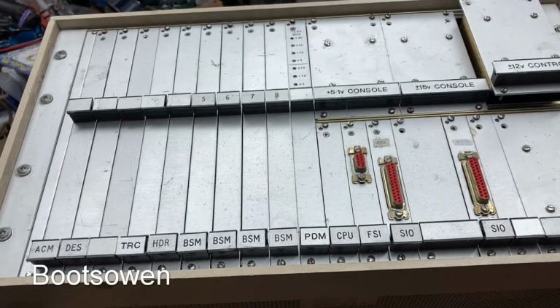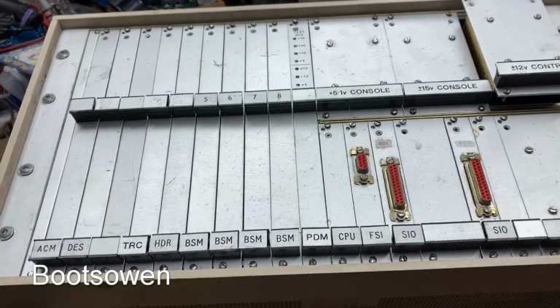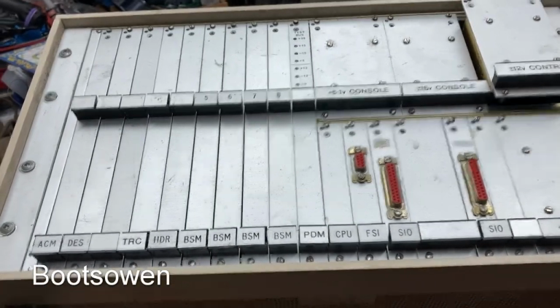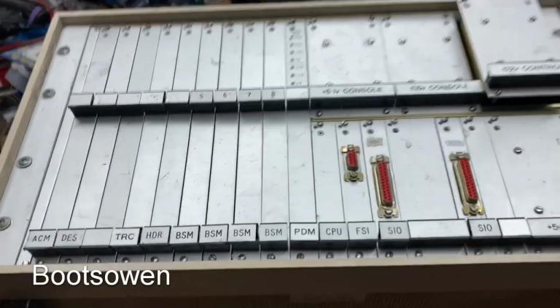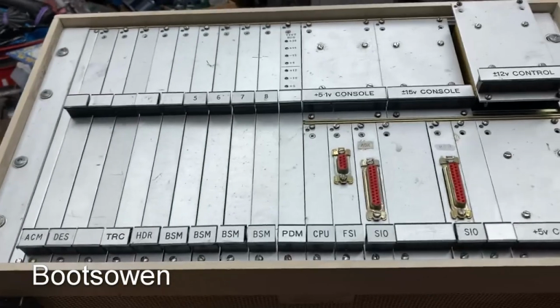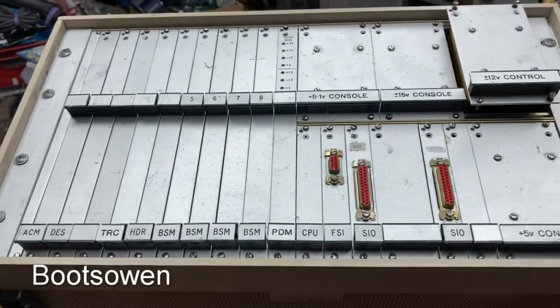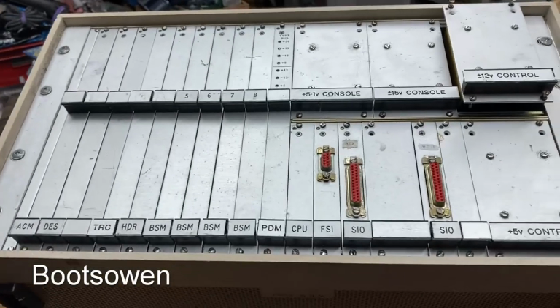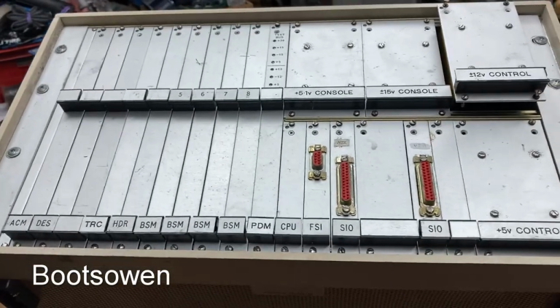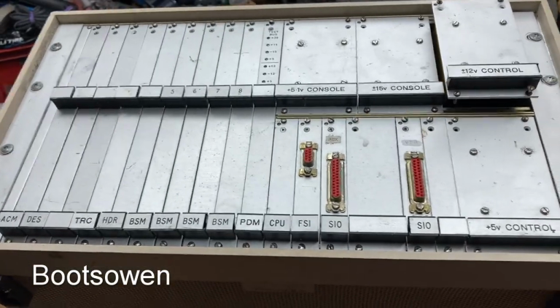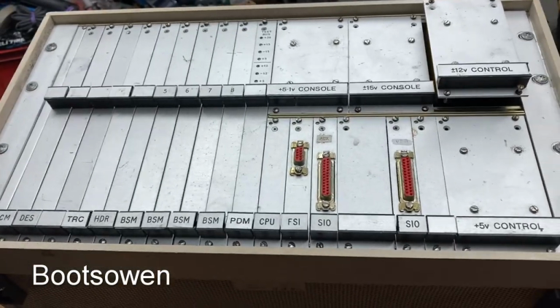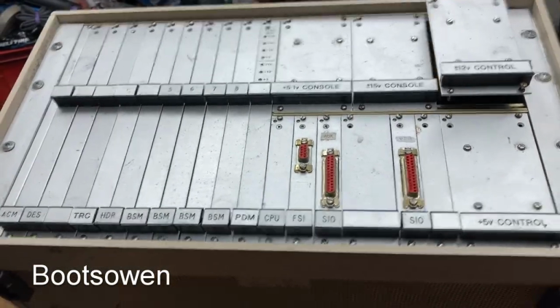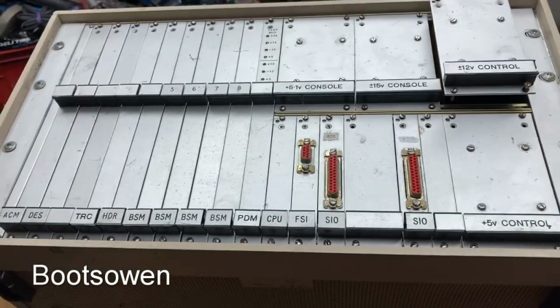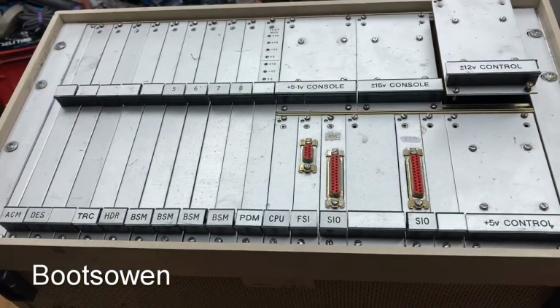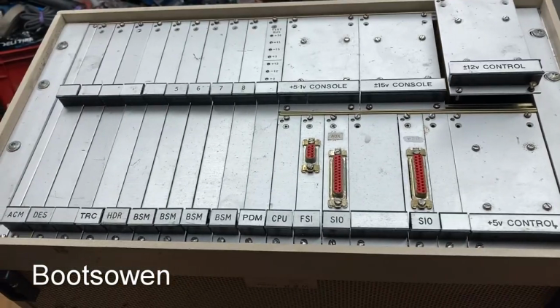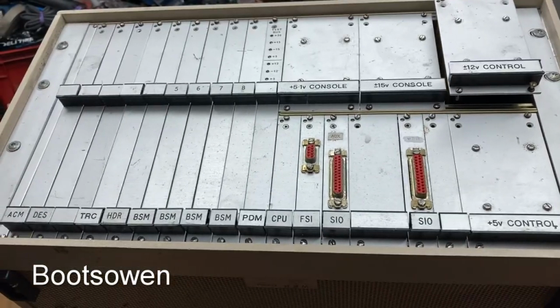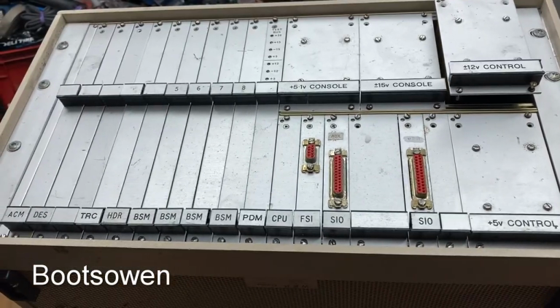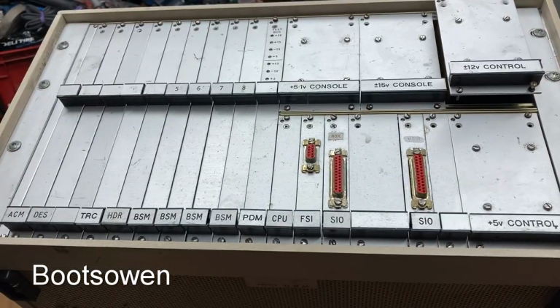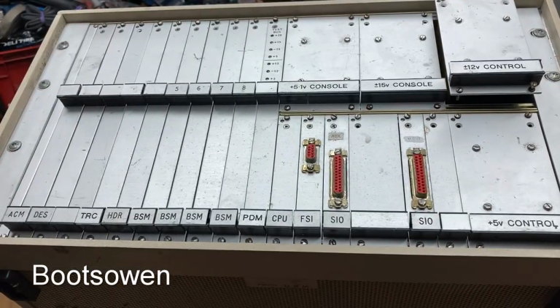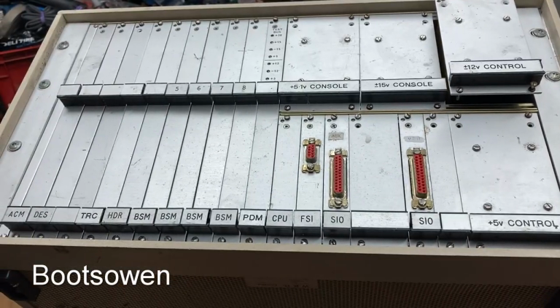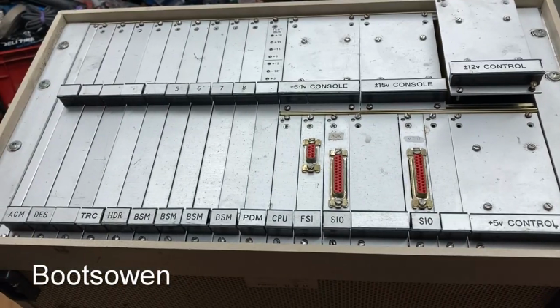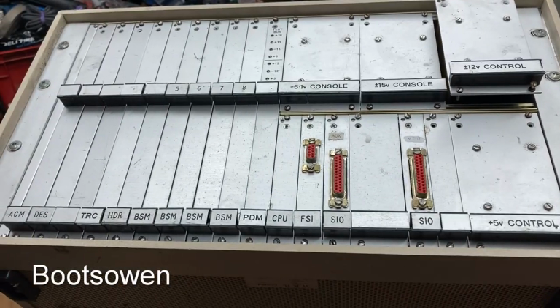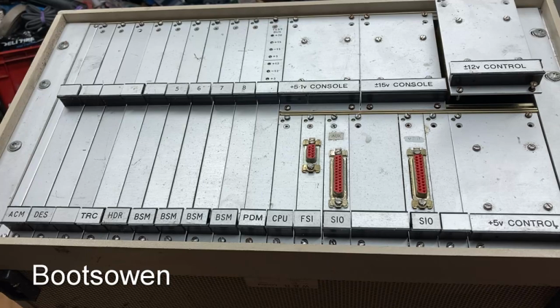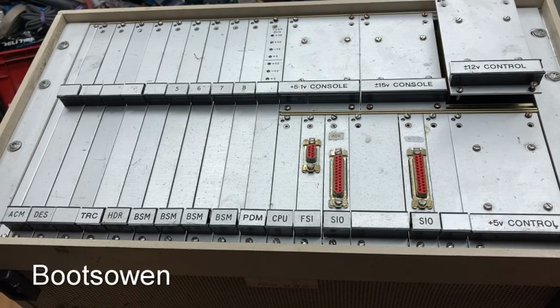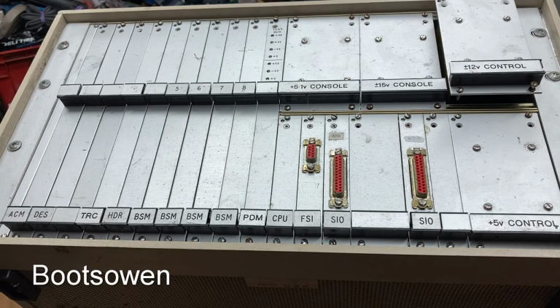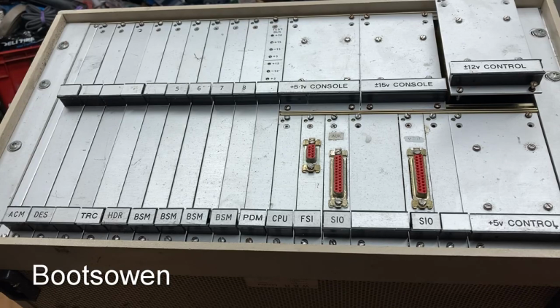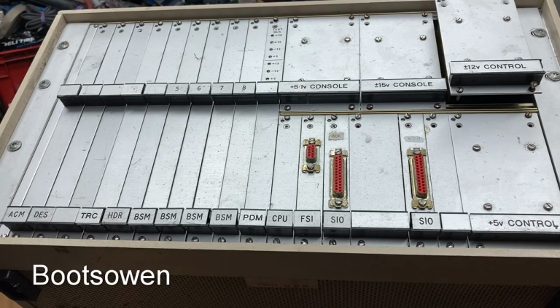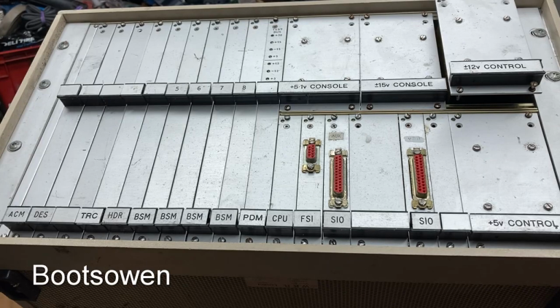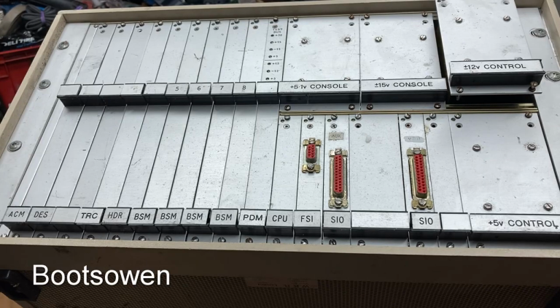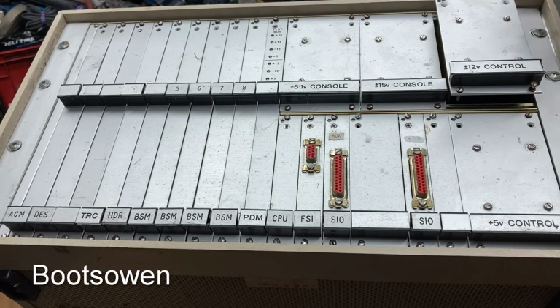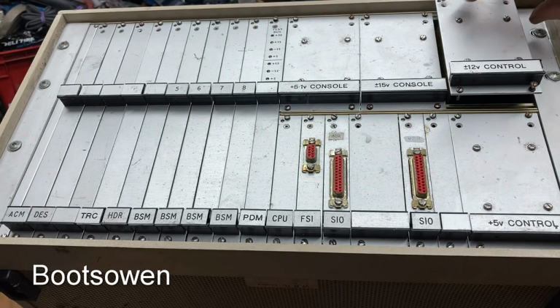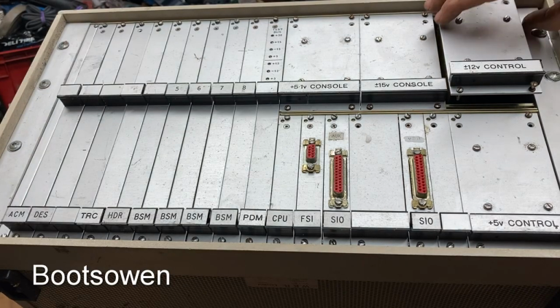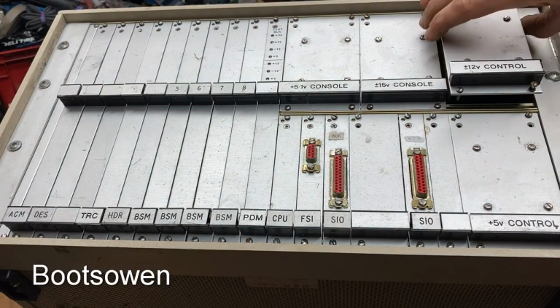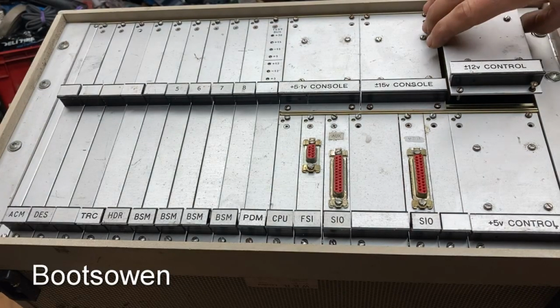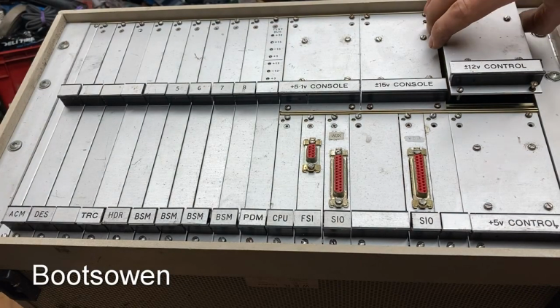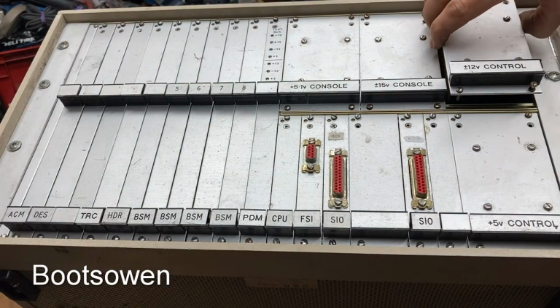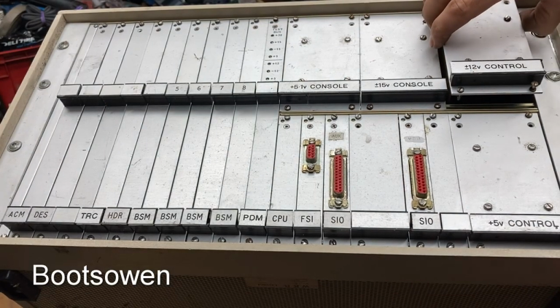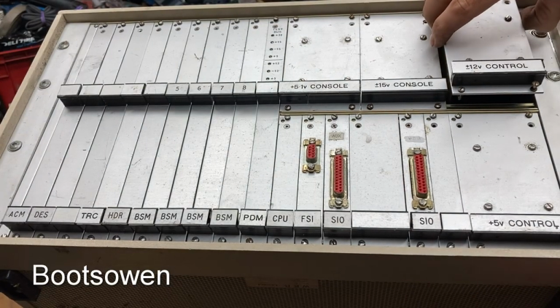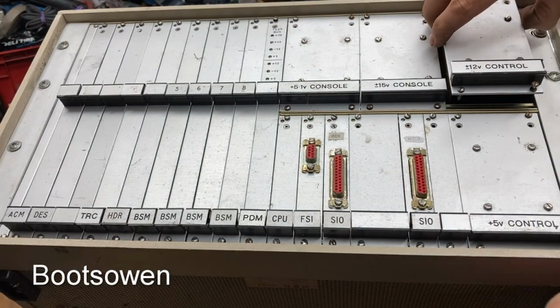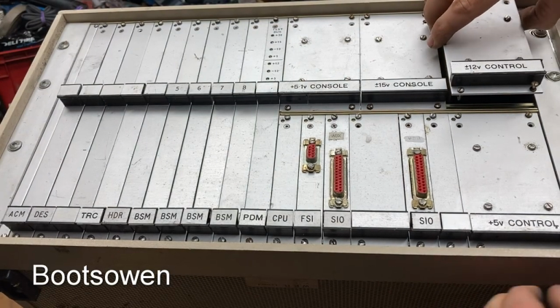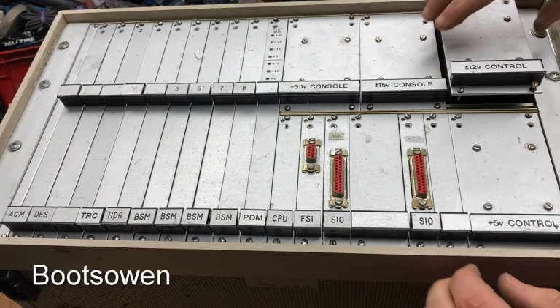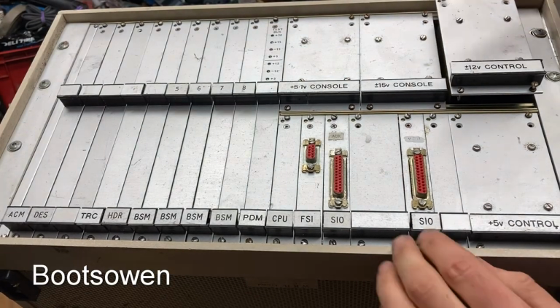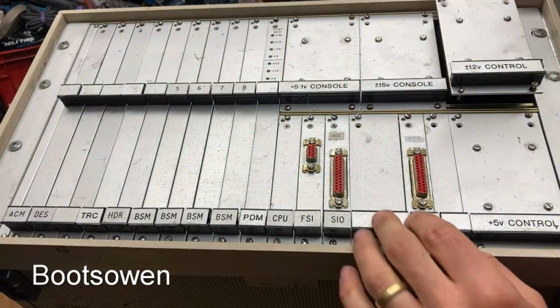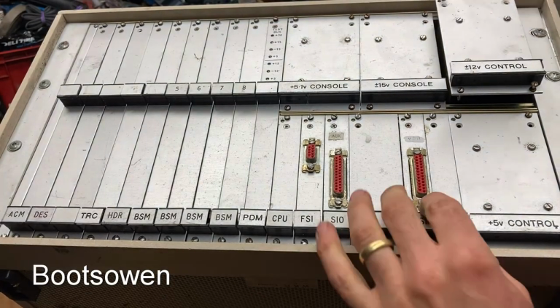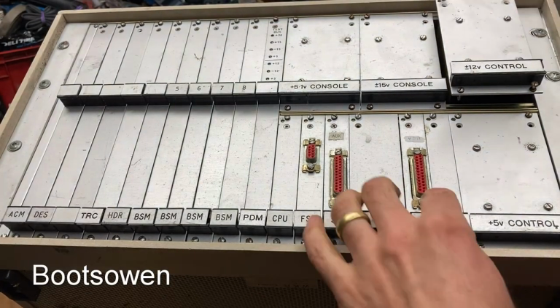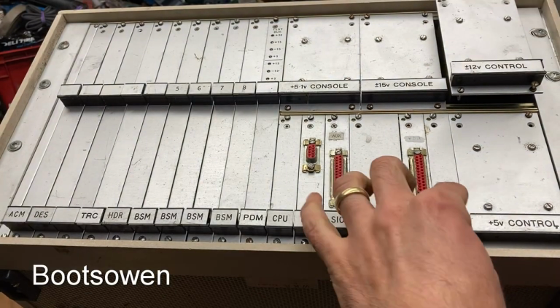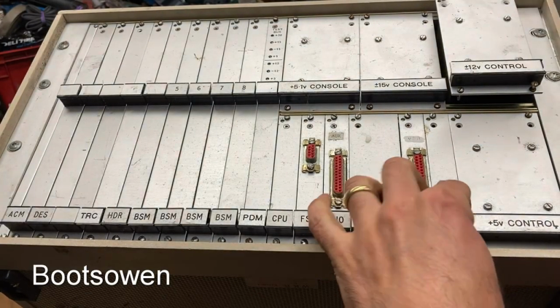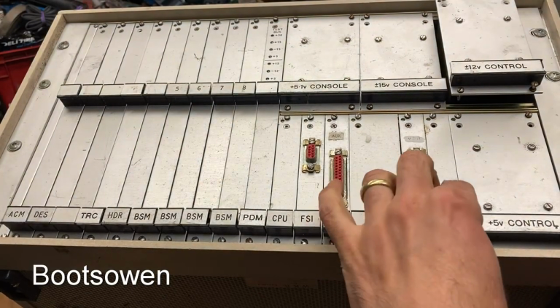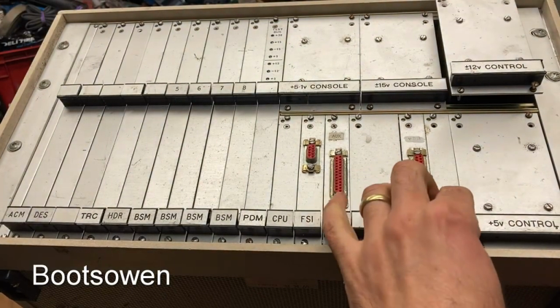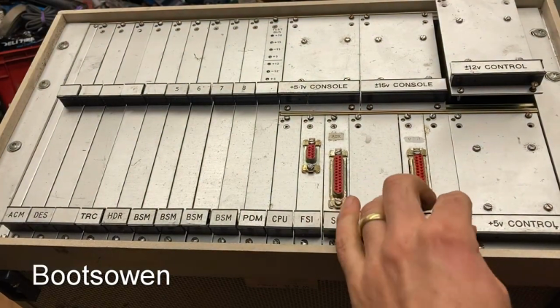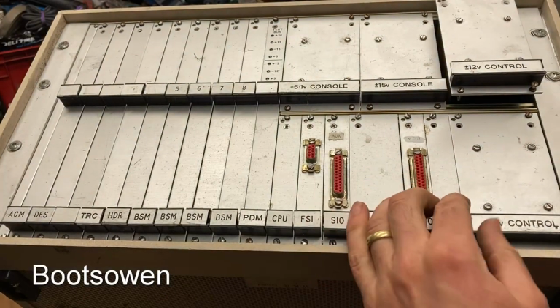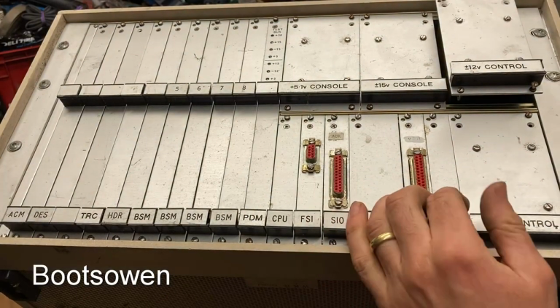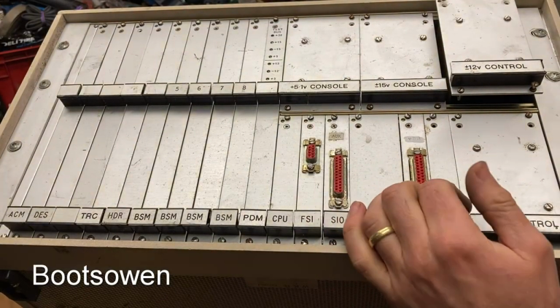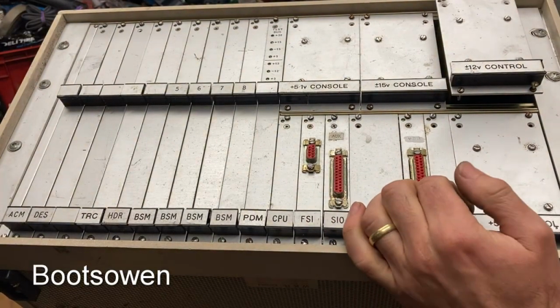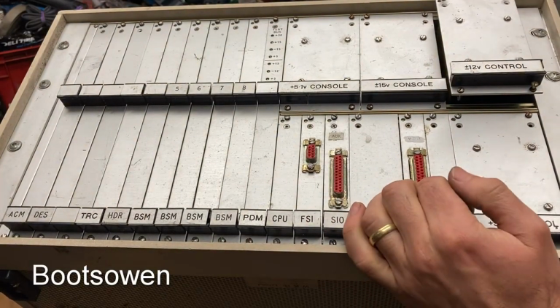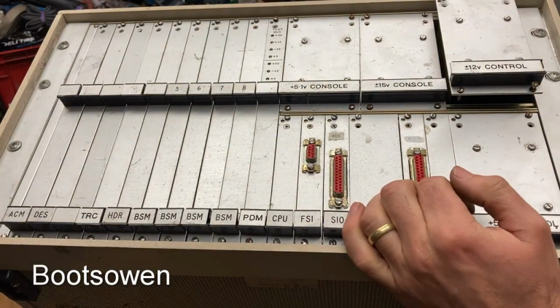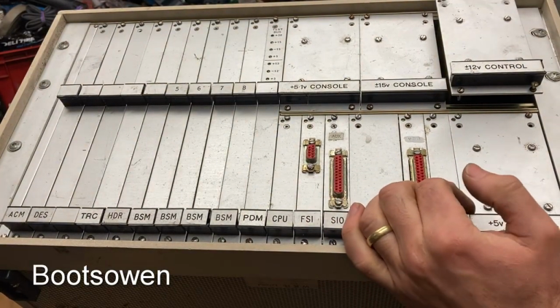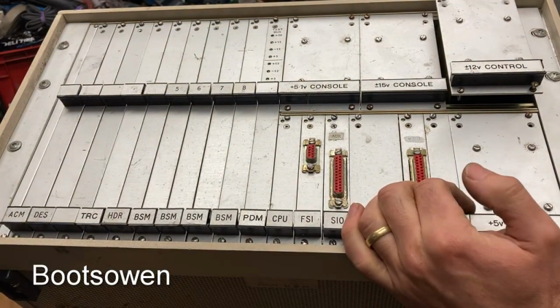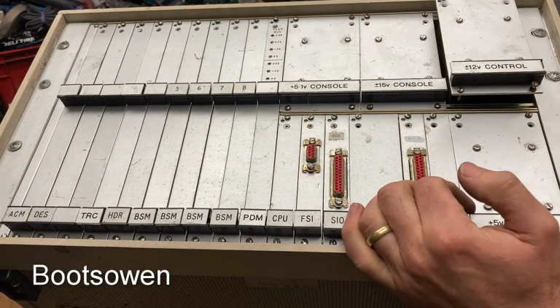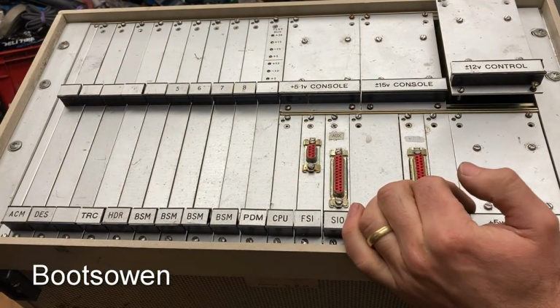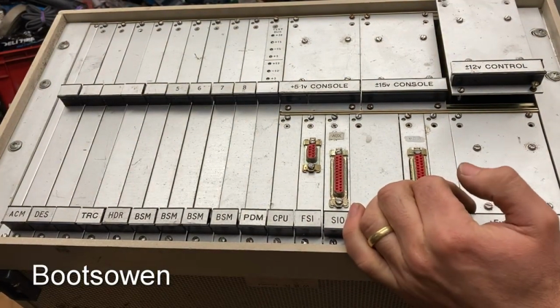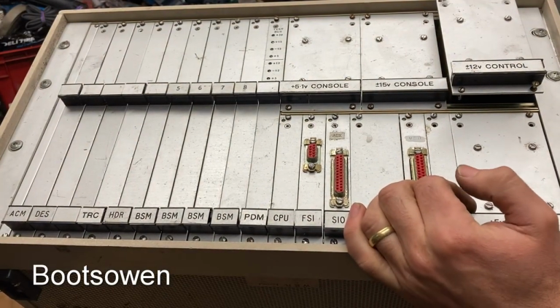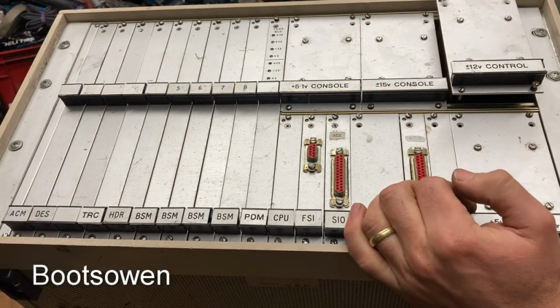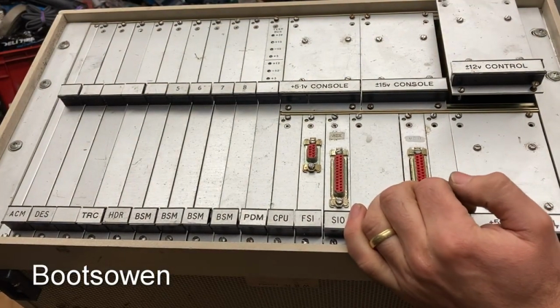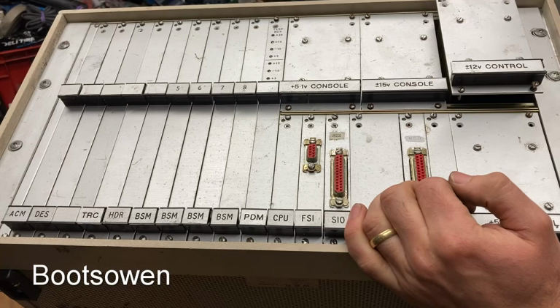Wayne Kerr makes some pretty fancy instruments. This thing must weigh 30 kilos if it weighs an ounce. The case is metal. I started taking out screws and I didn't get very far, so let's see if I take out some more.